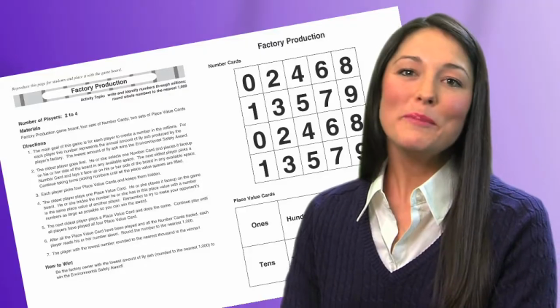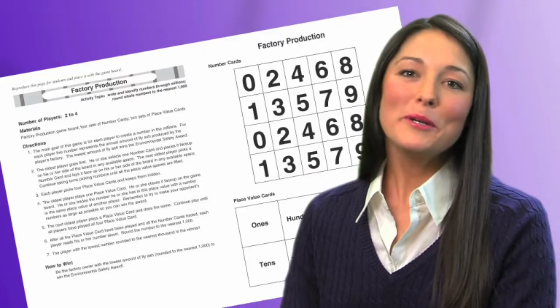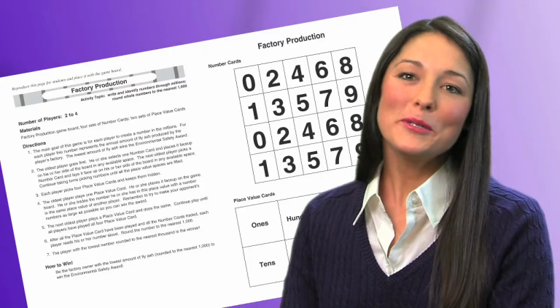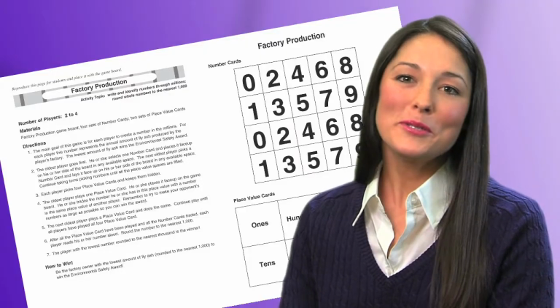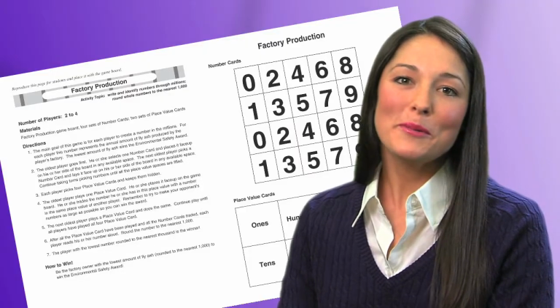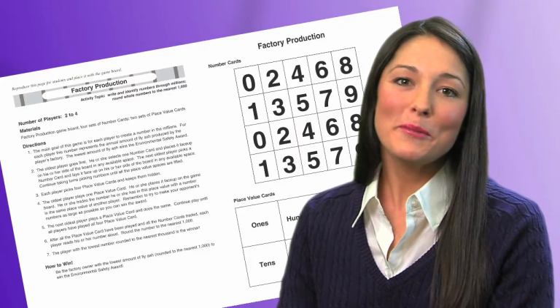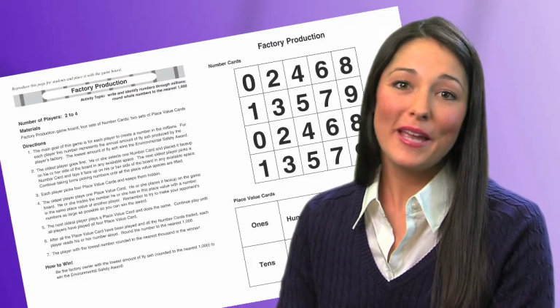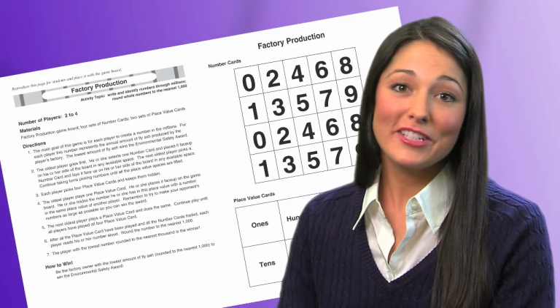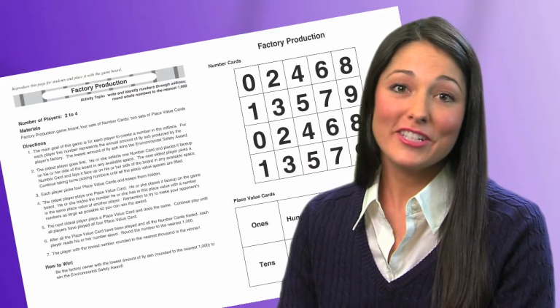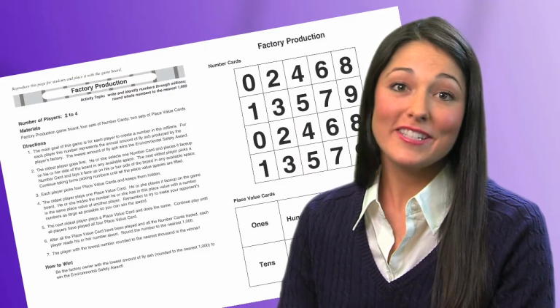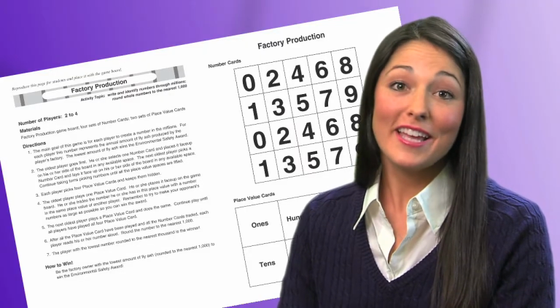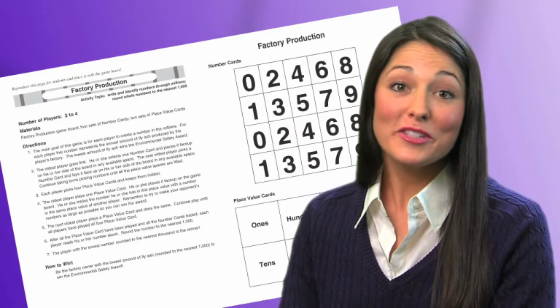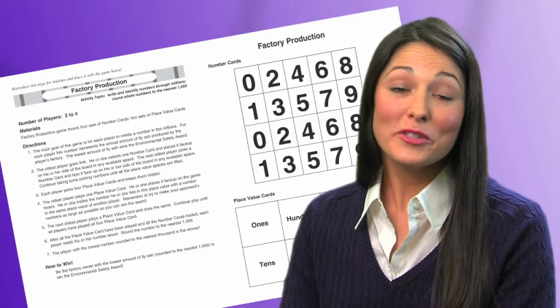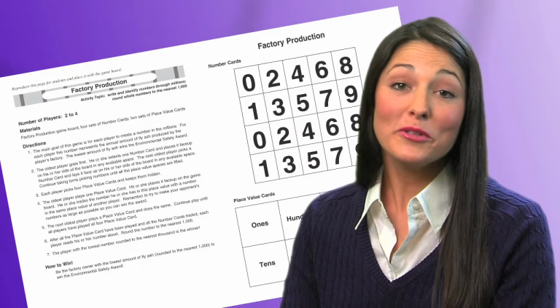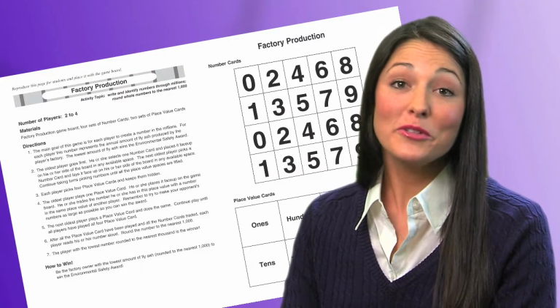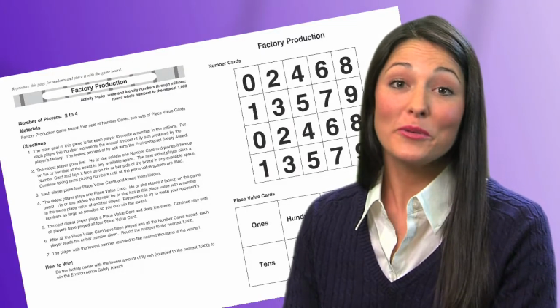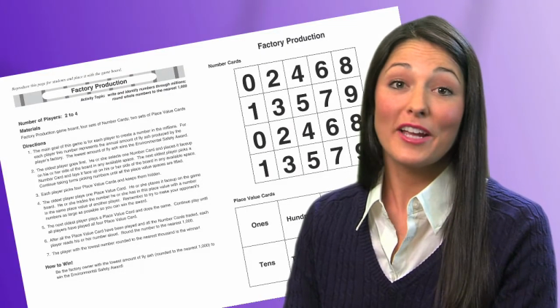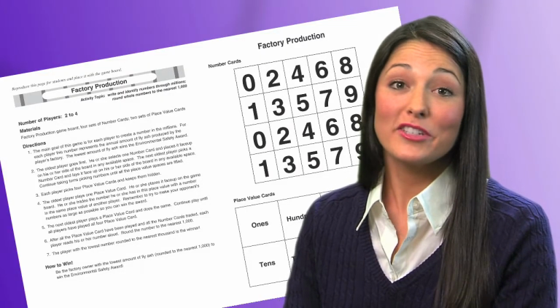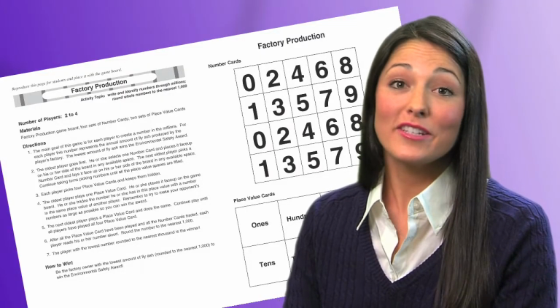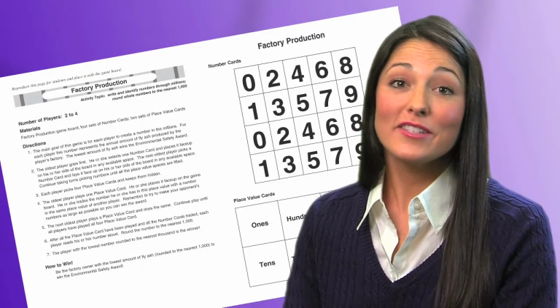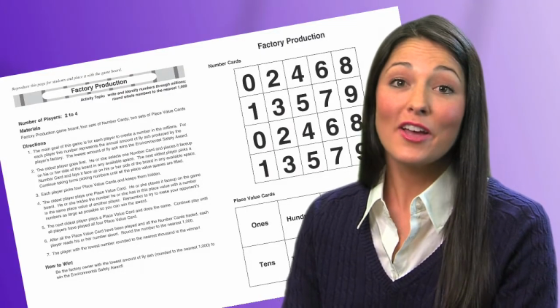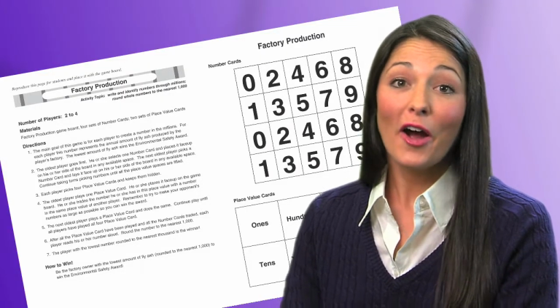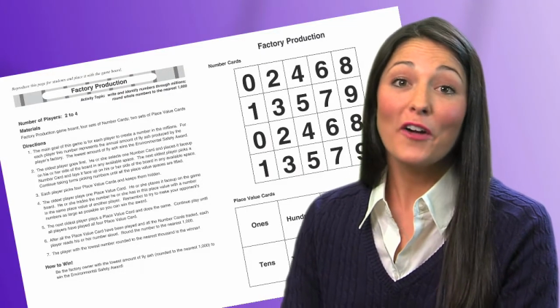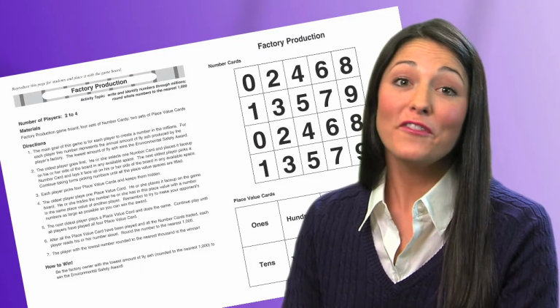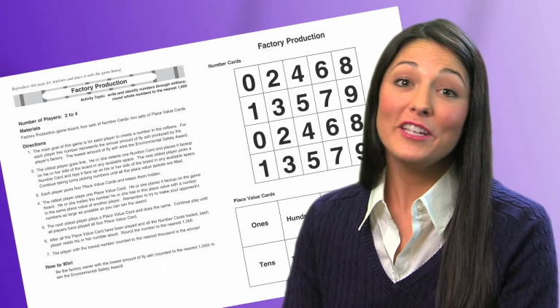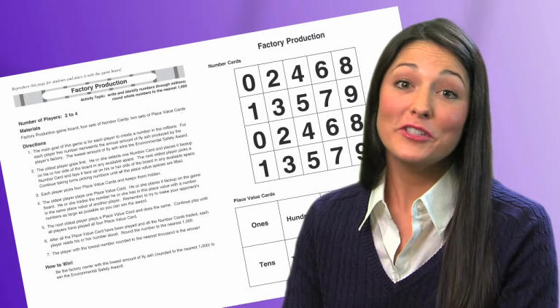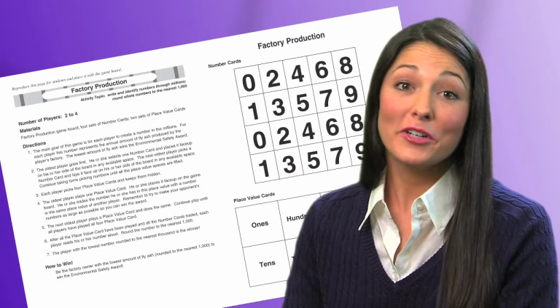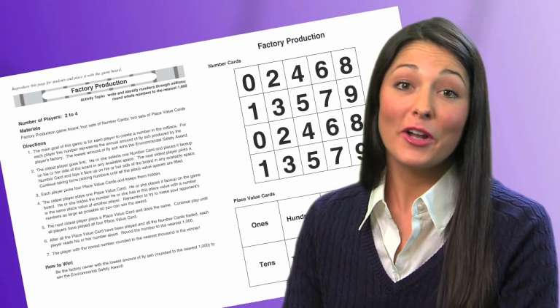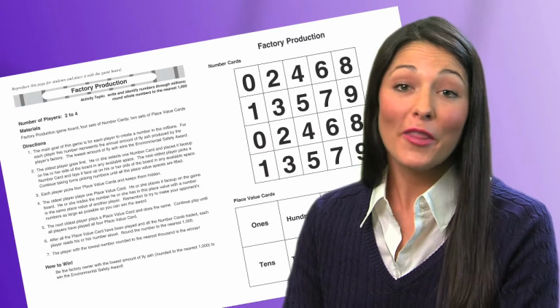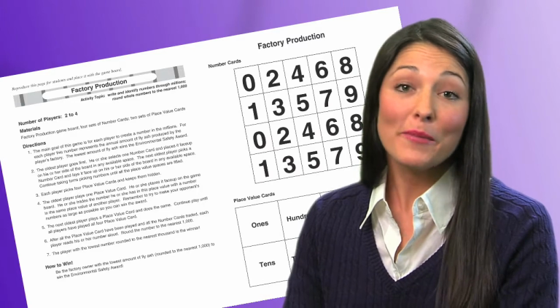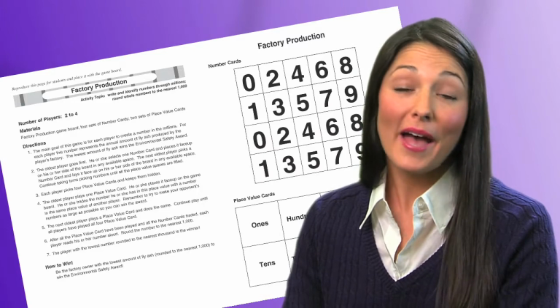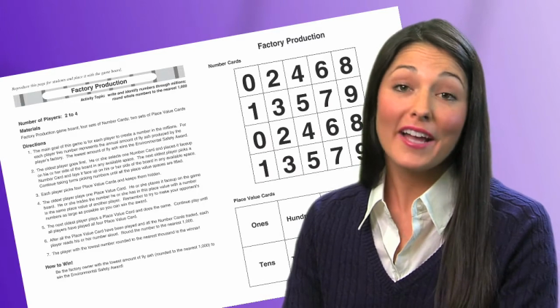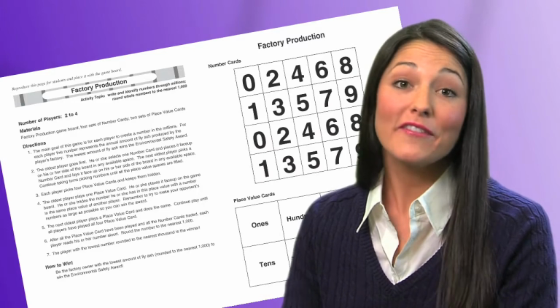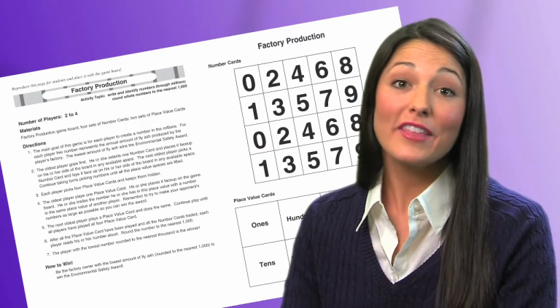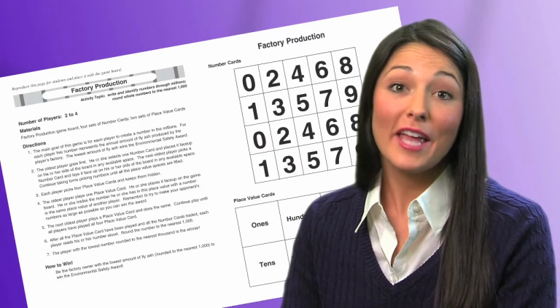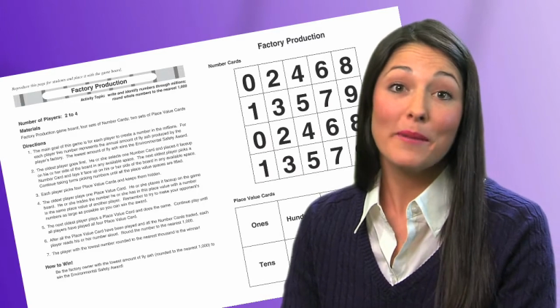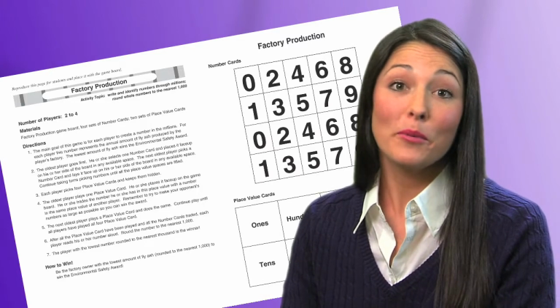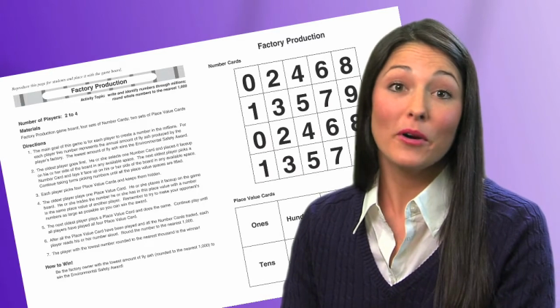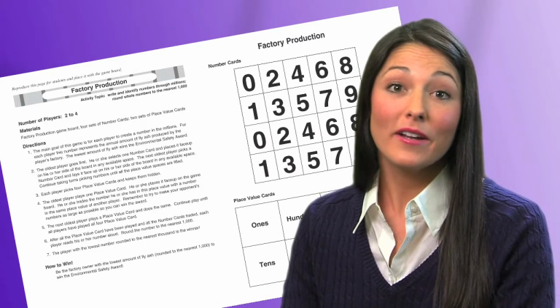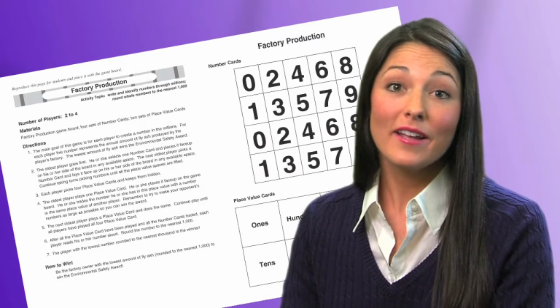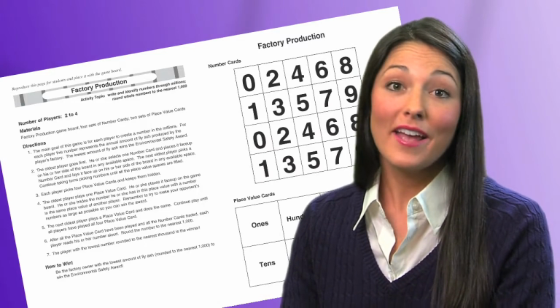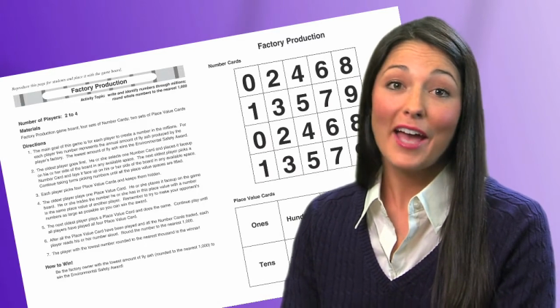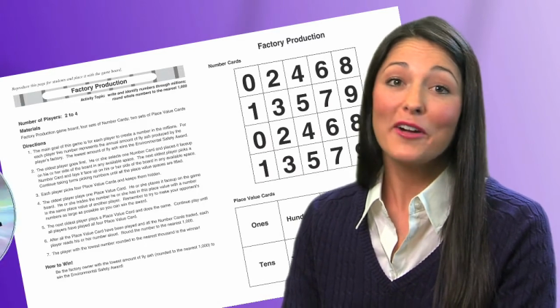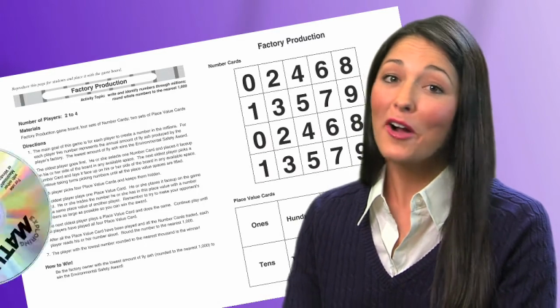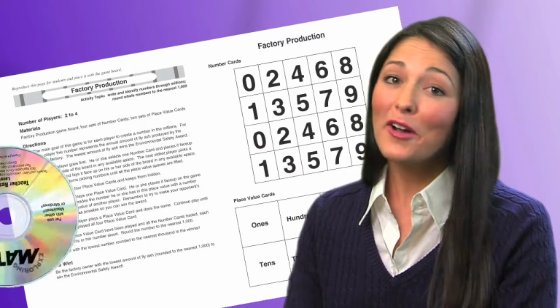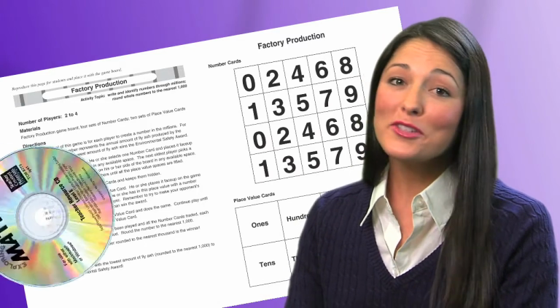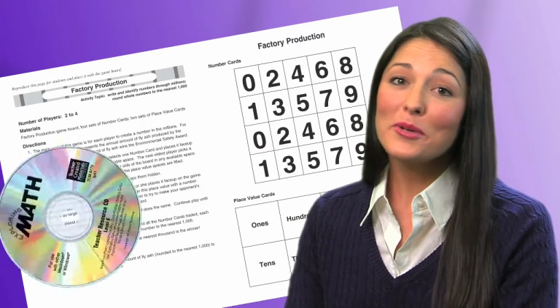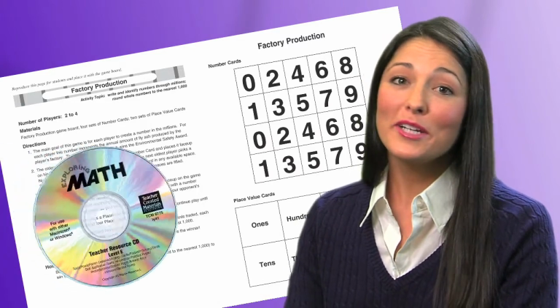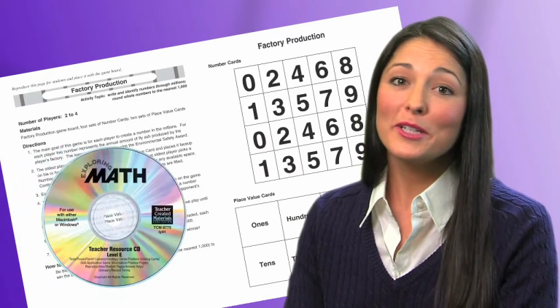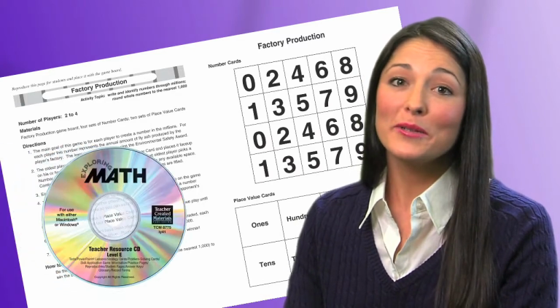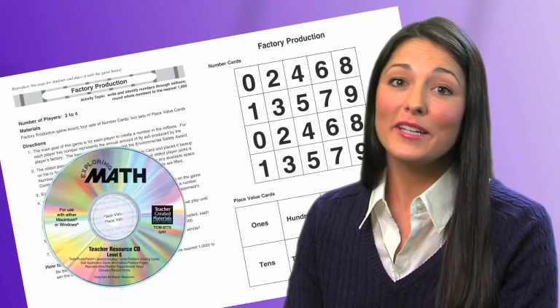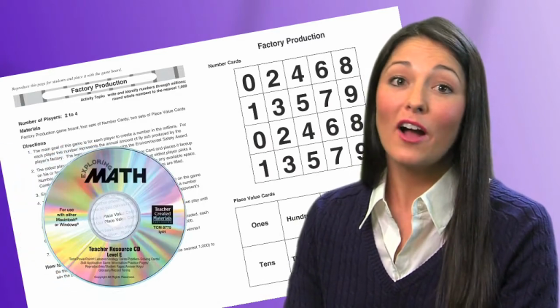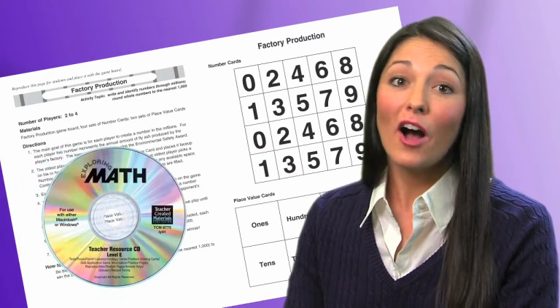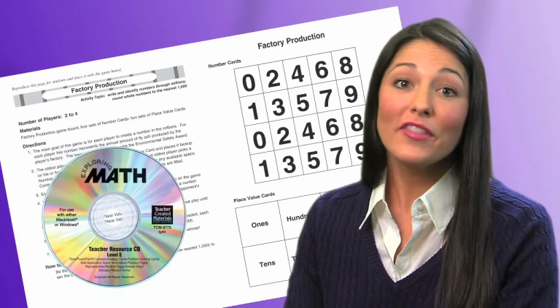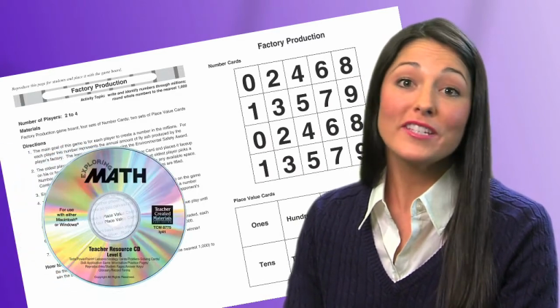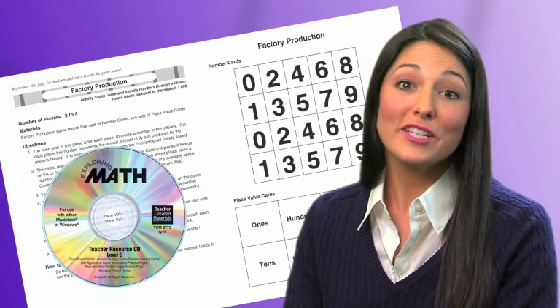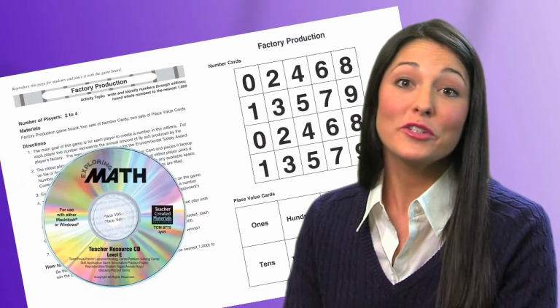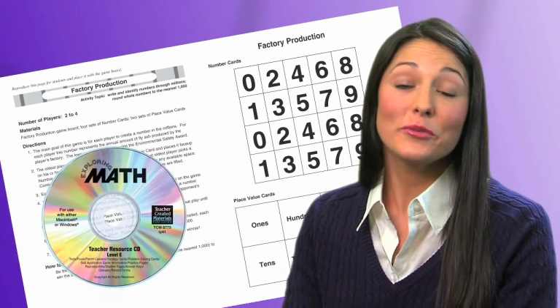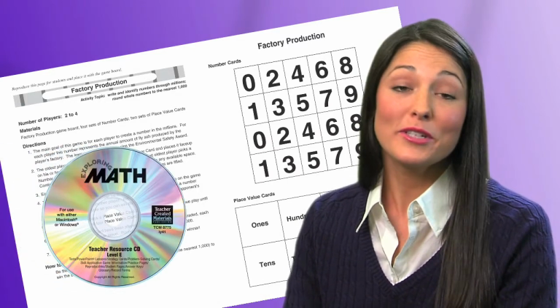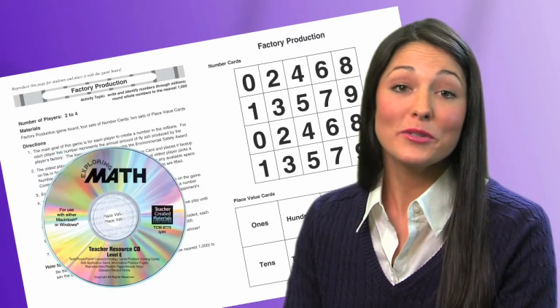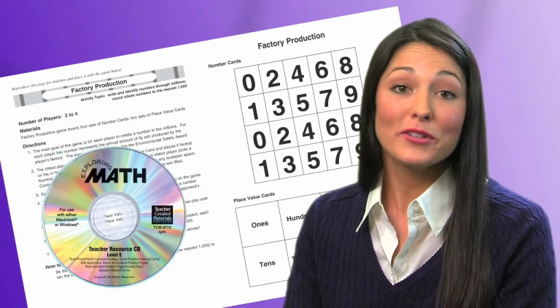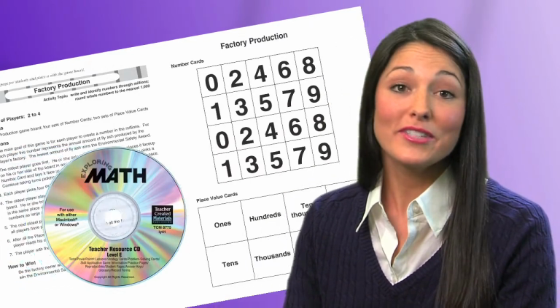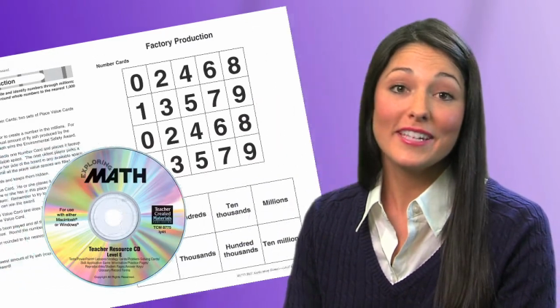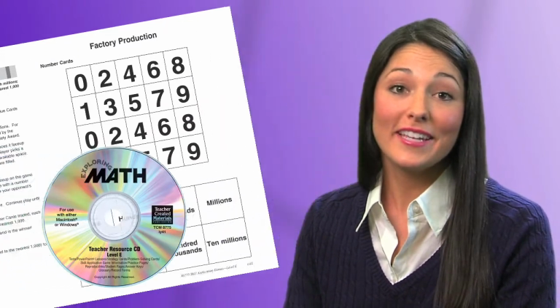Reproducible pages and student directions are featured on the back of the game board and are also included on the teacher resource CD.